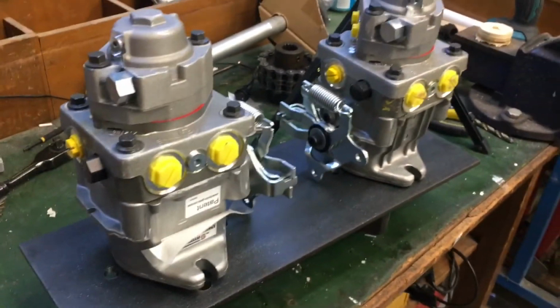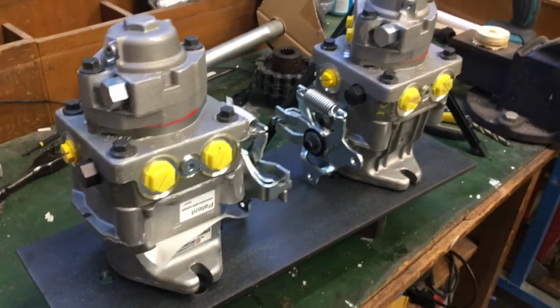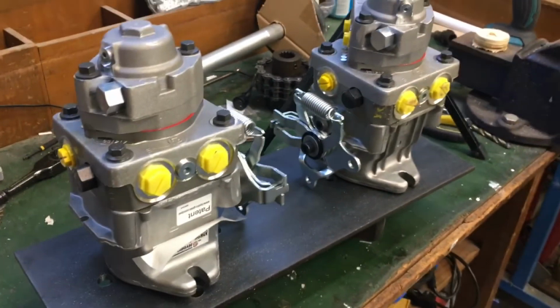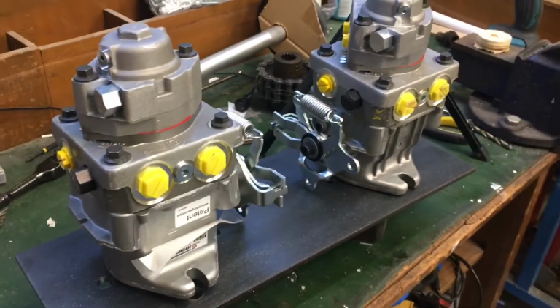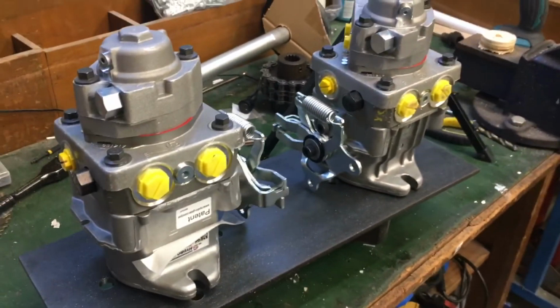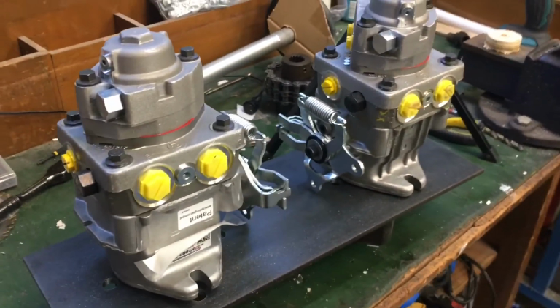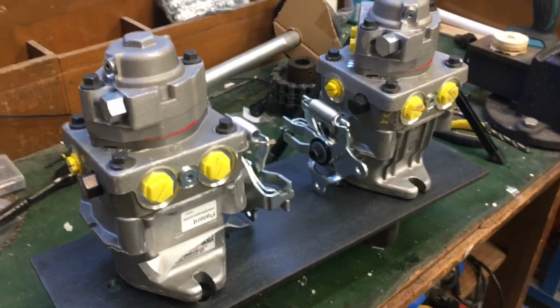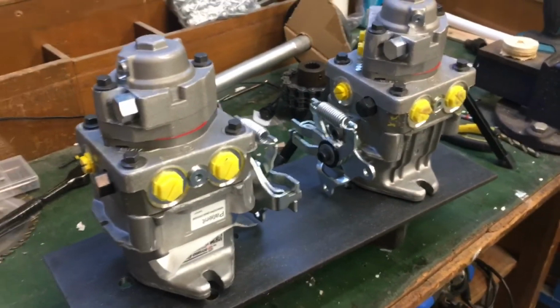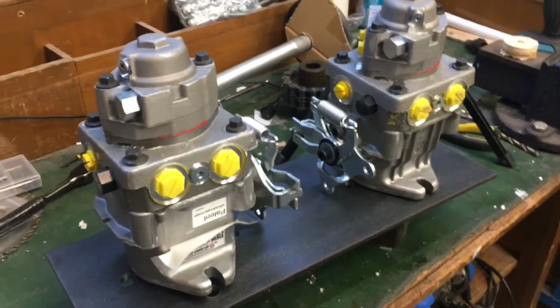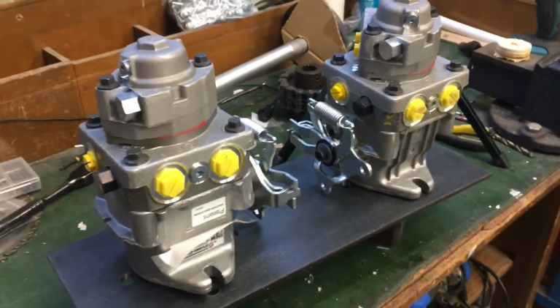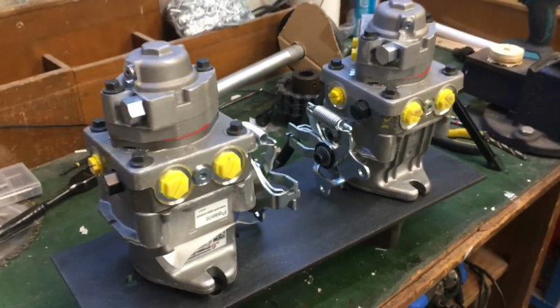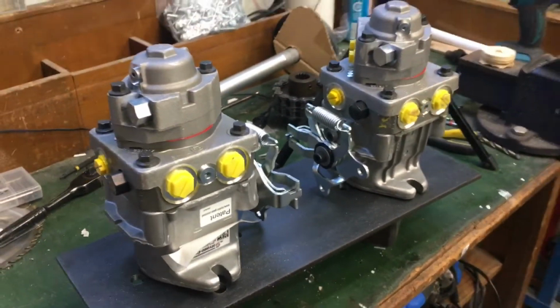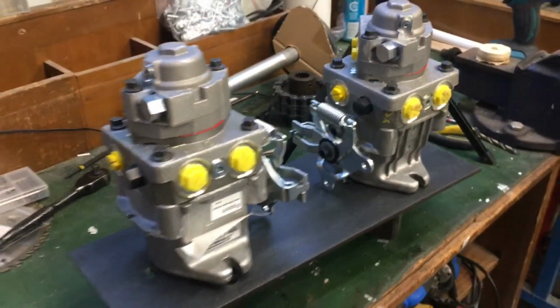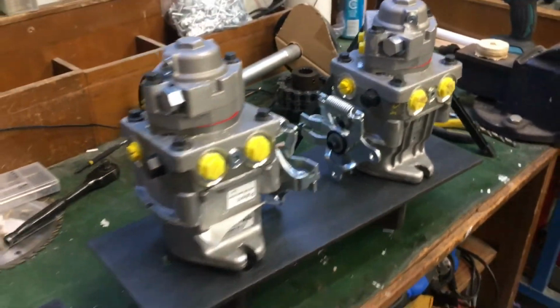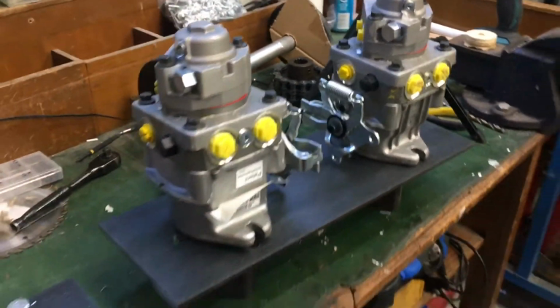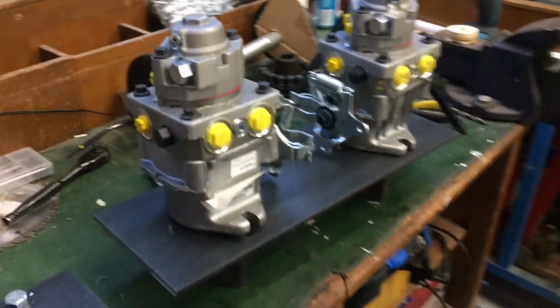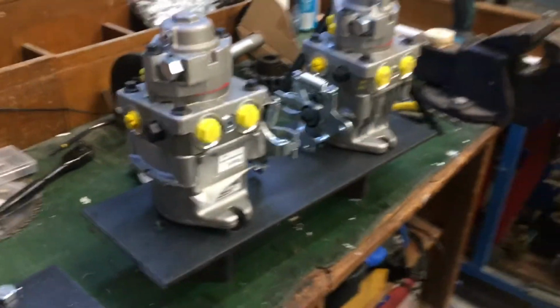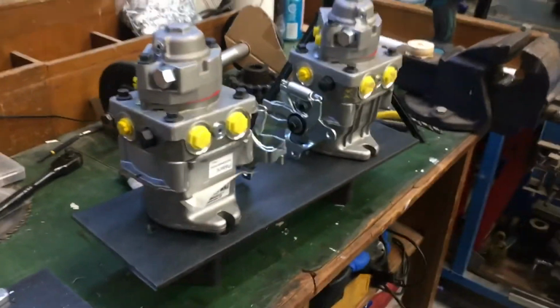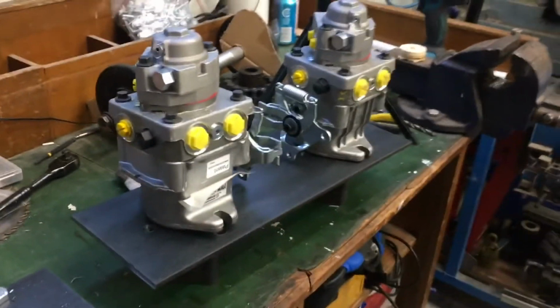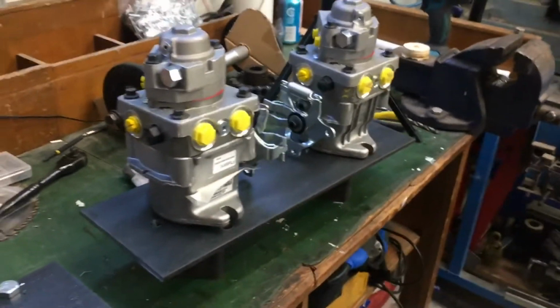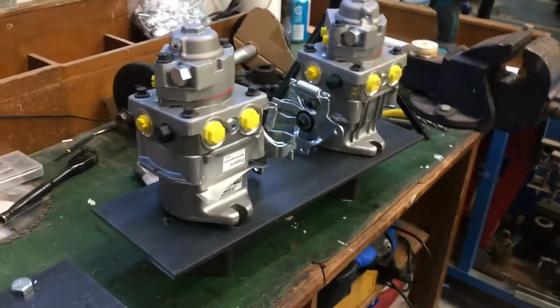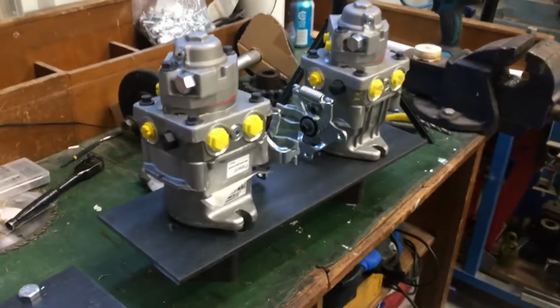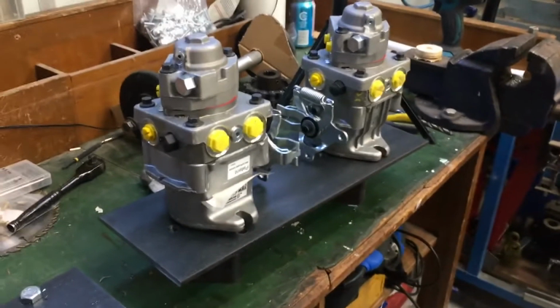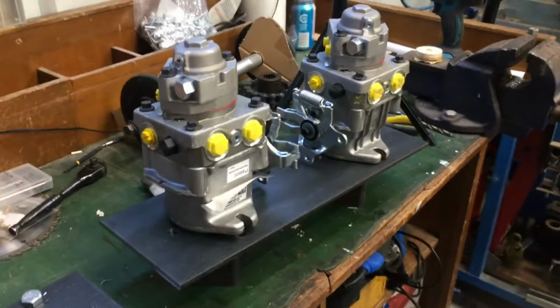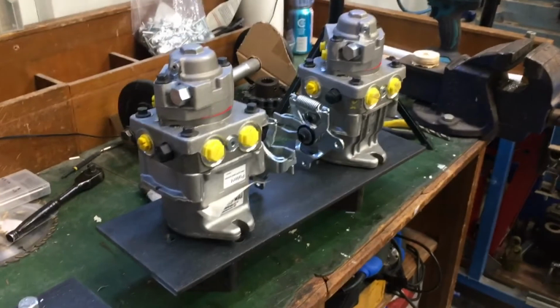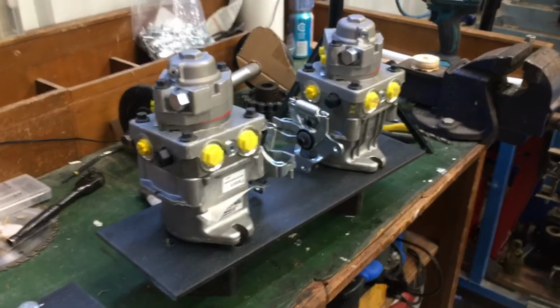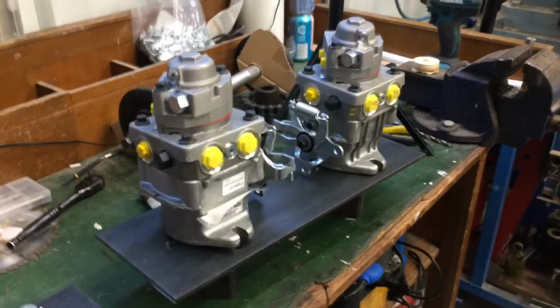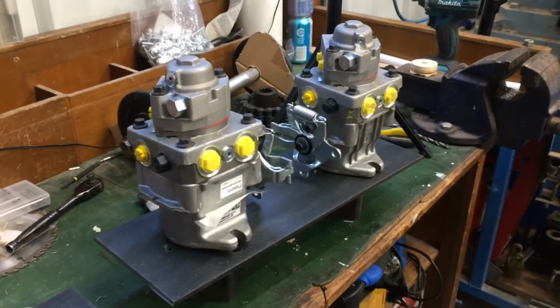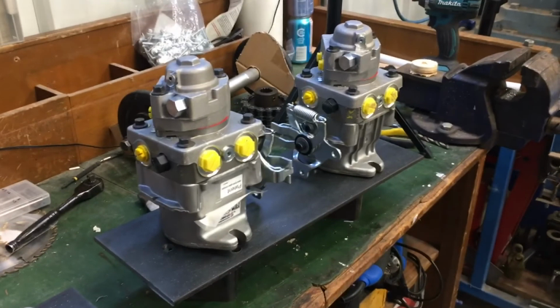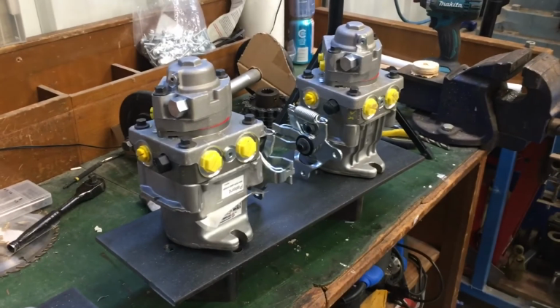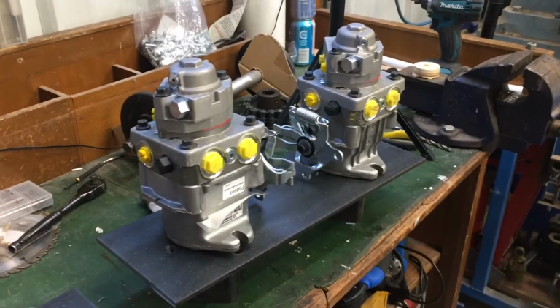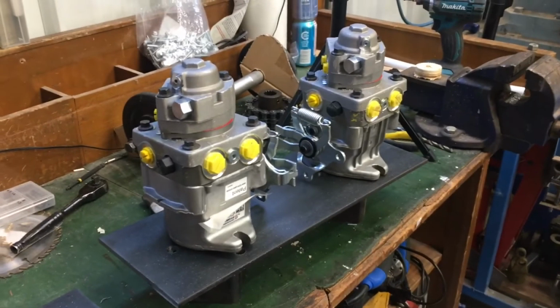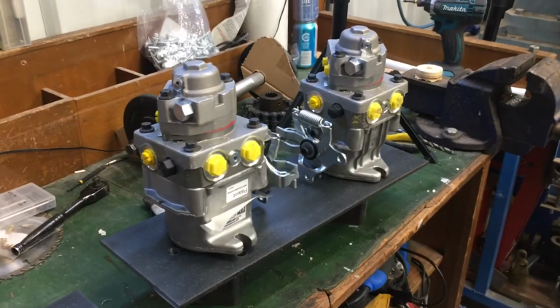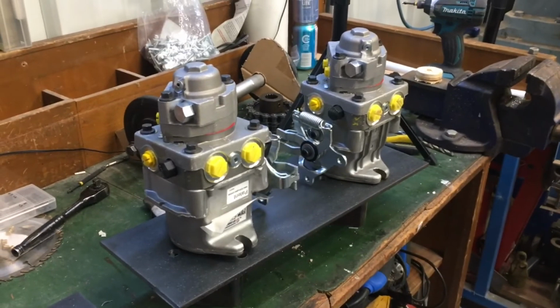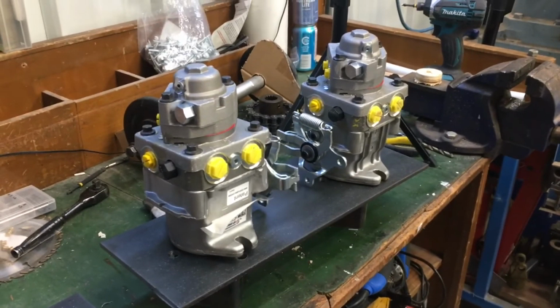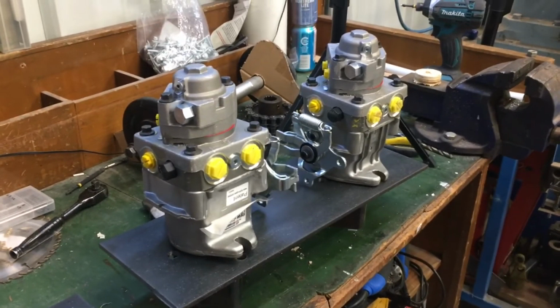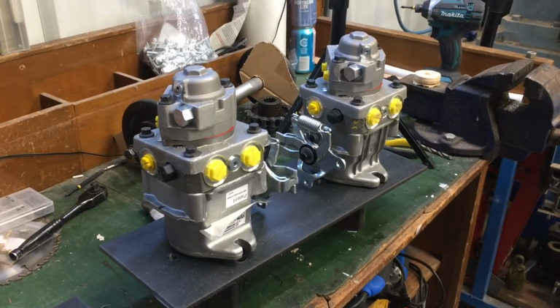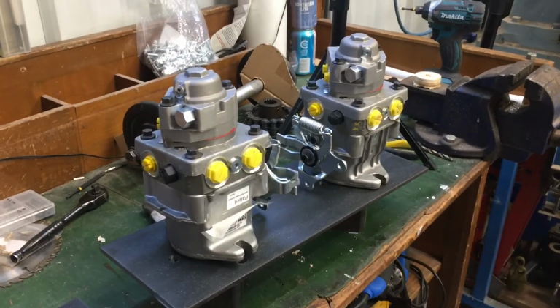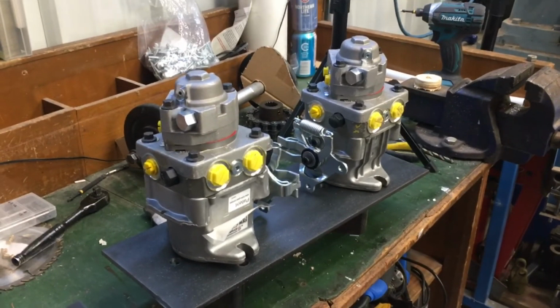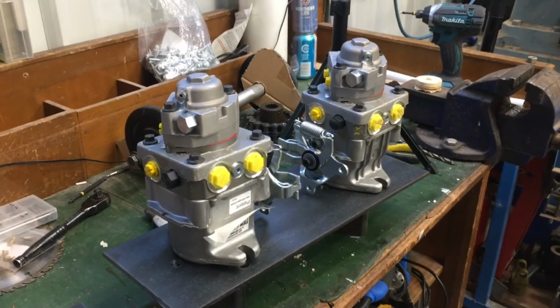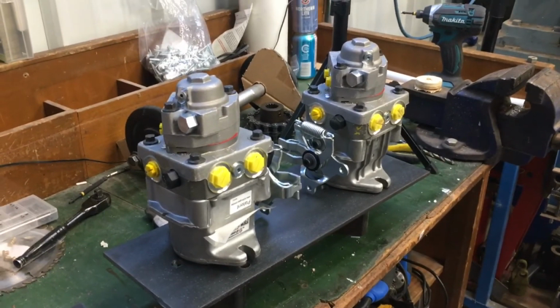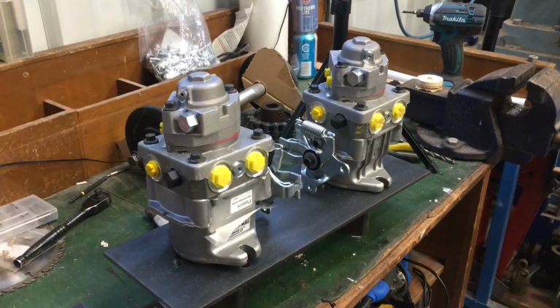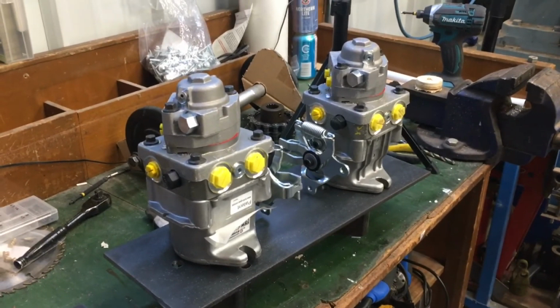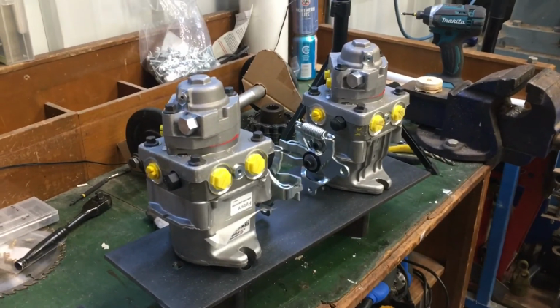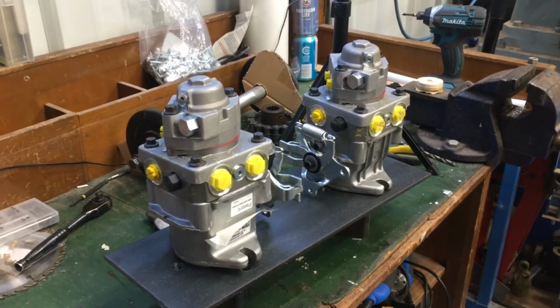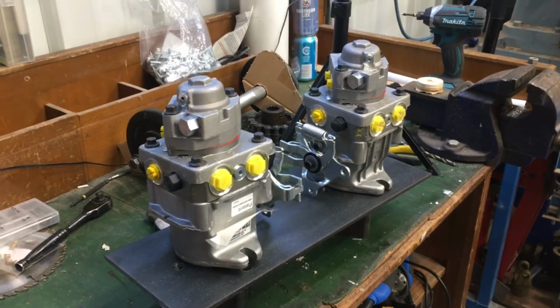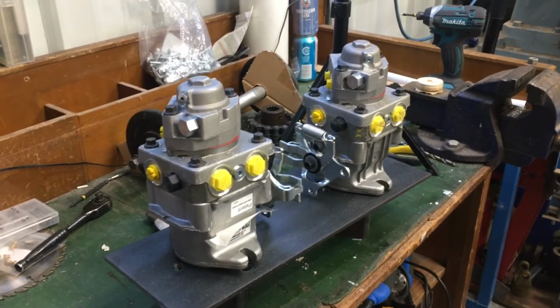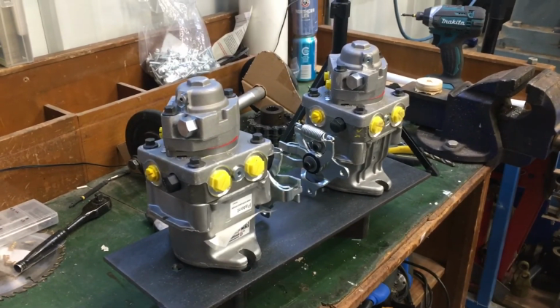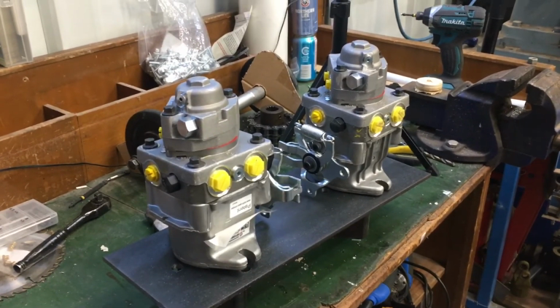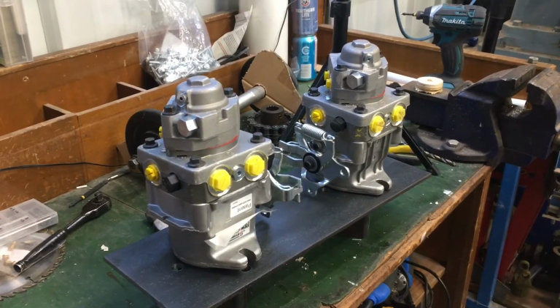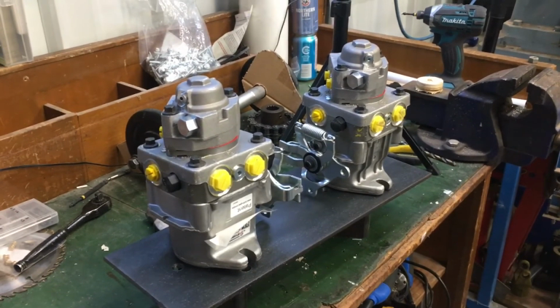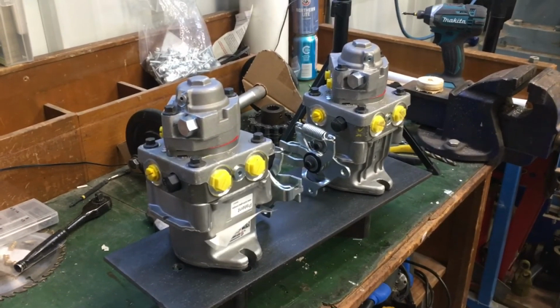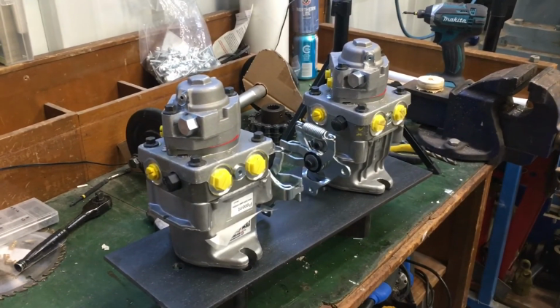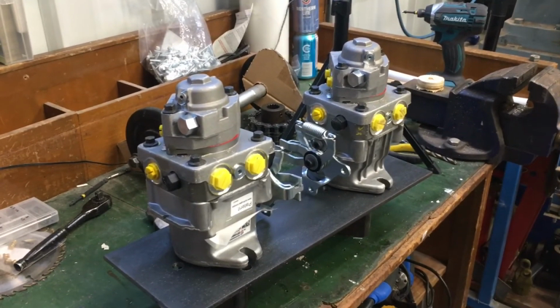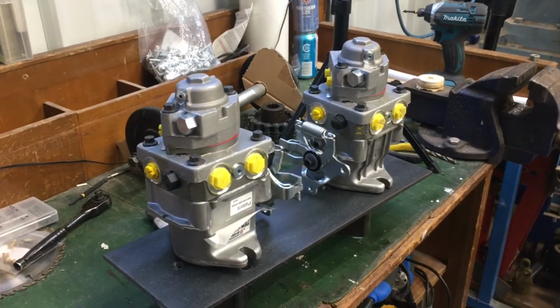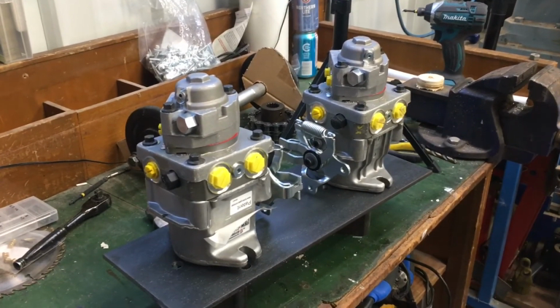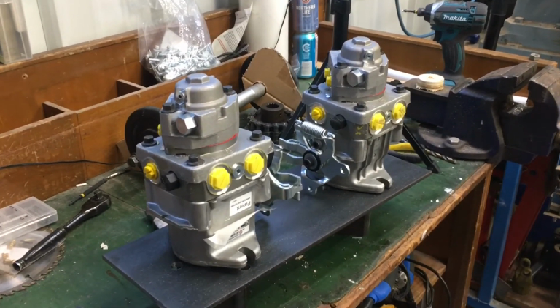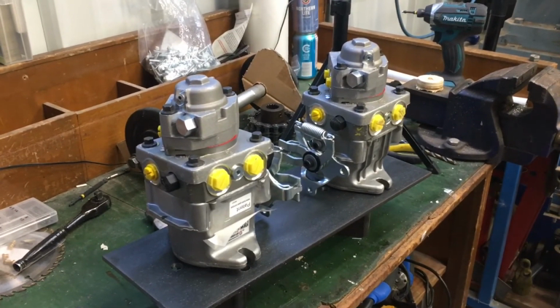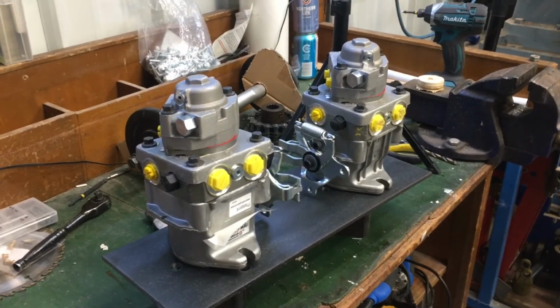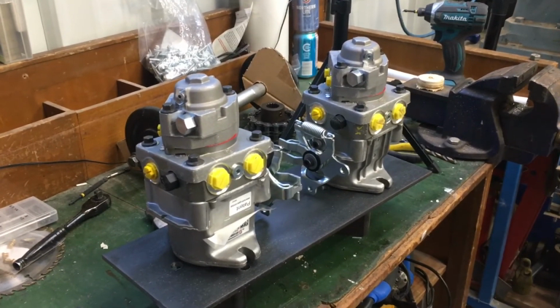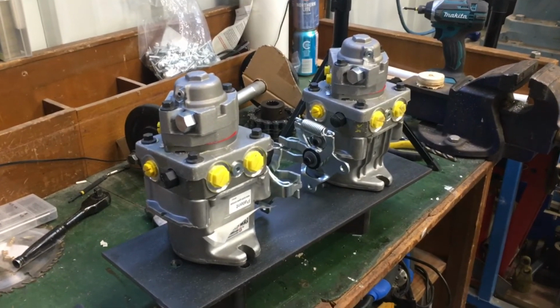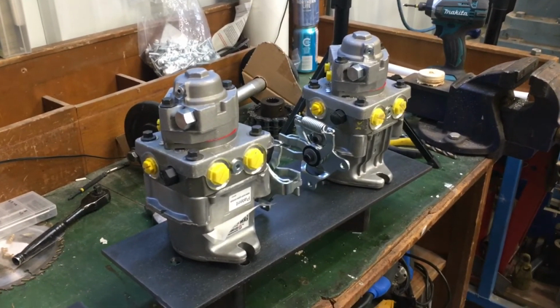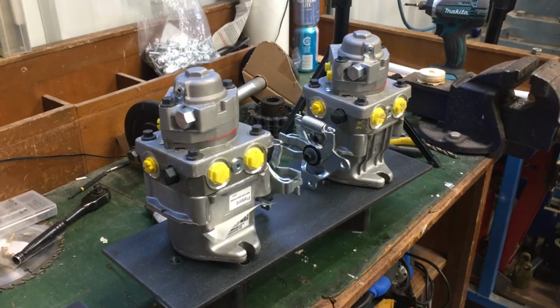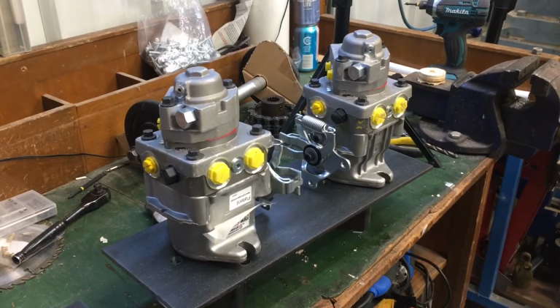Anyway, thanks for checking out this video, and we will see you in part 7 of the mini snowcat build.